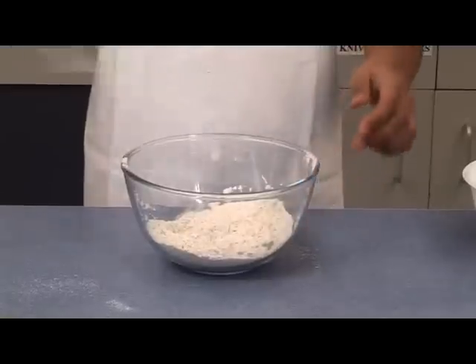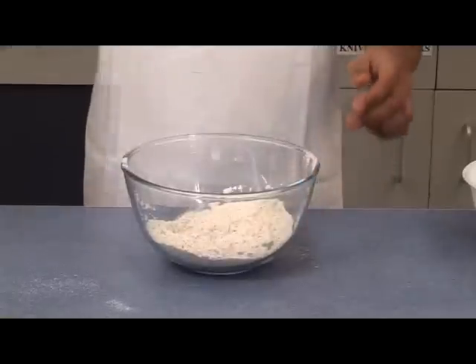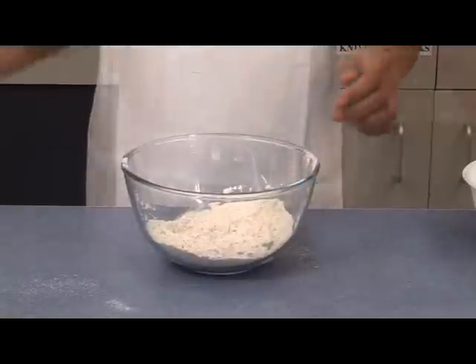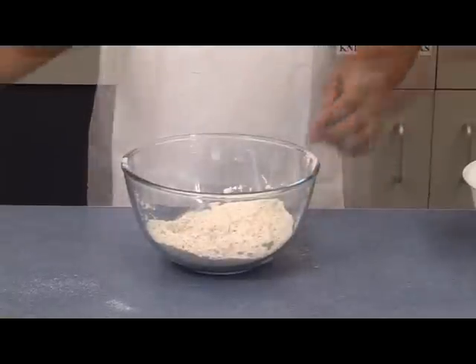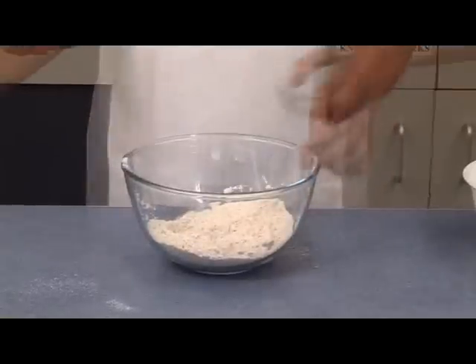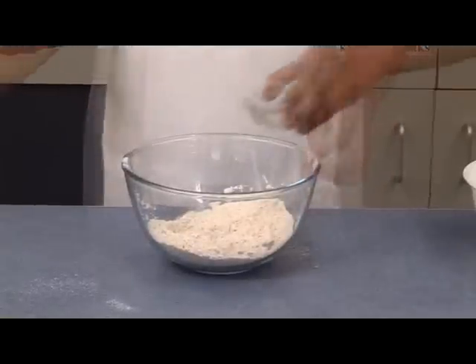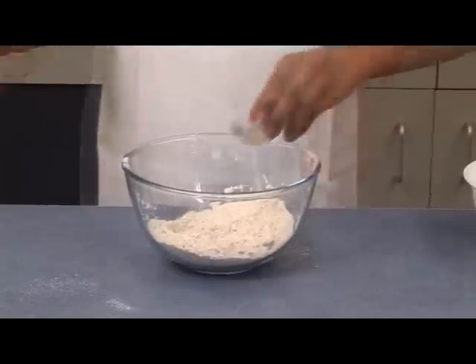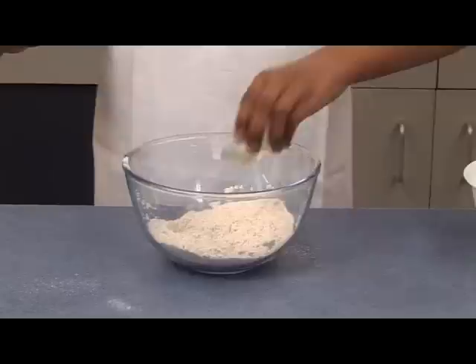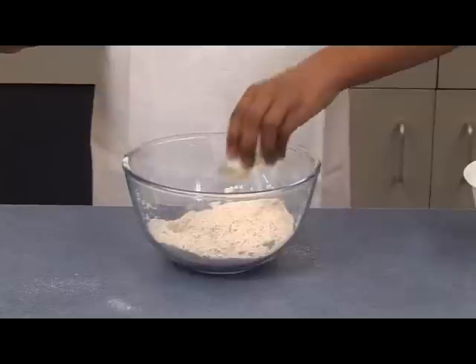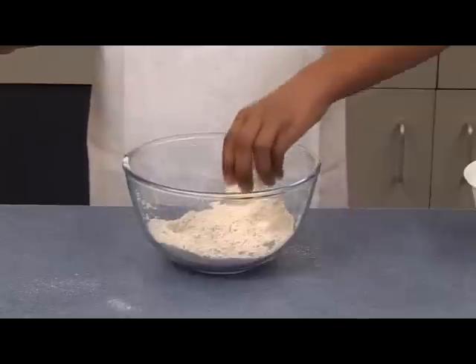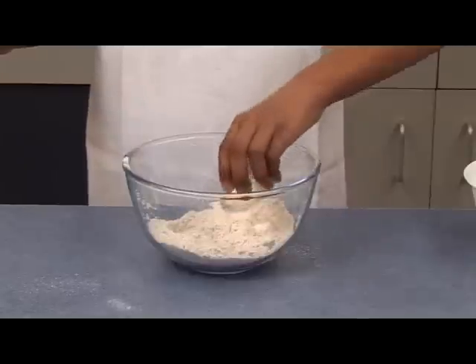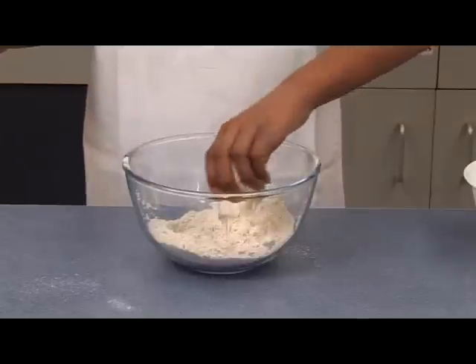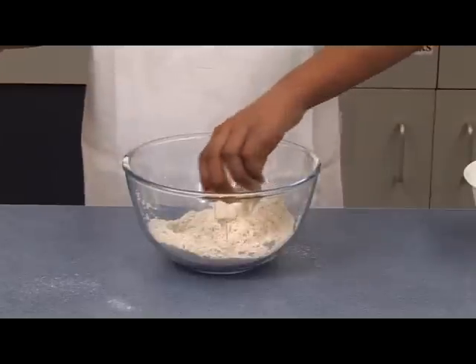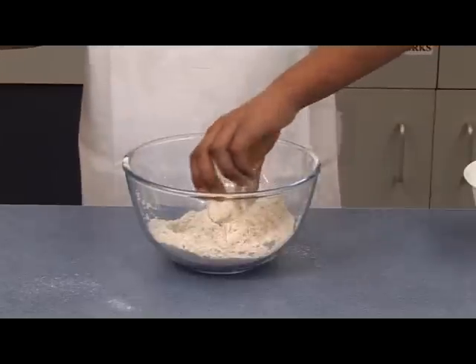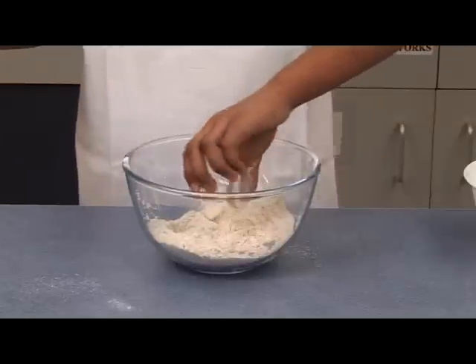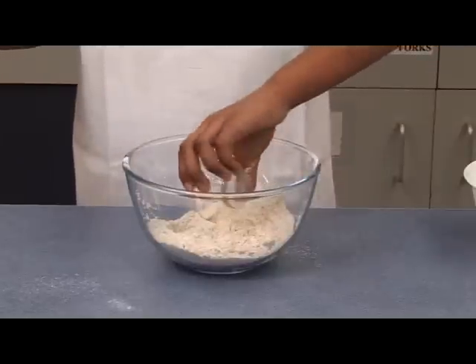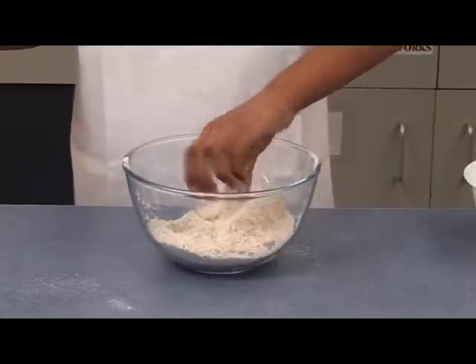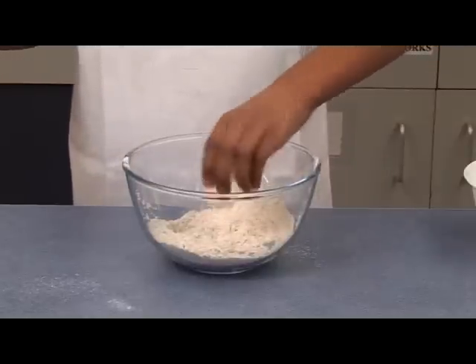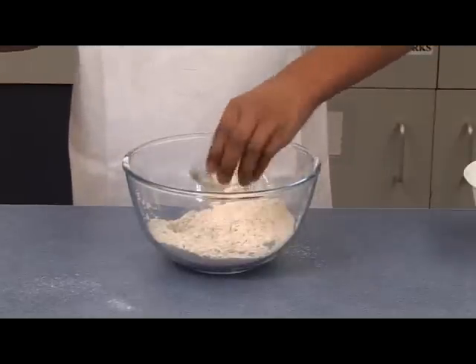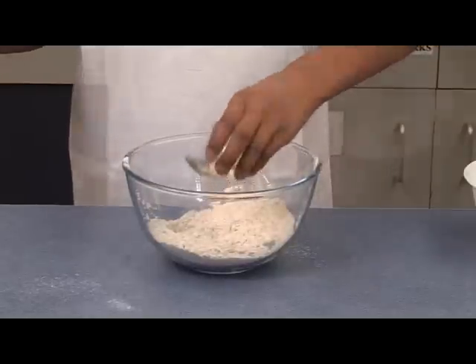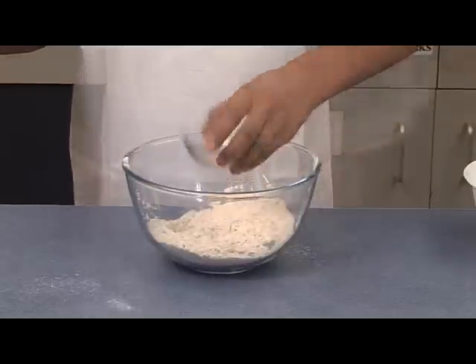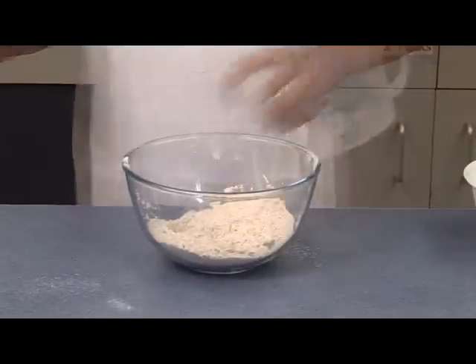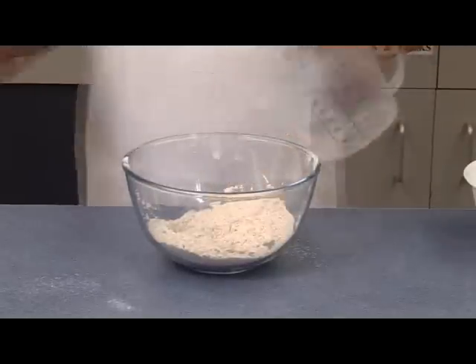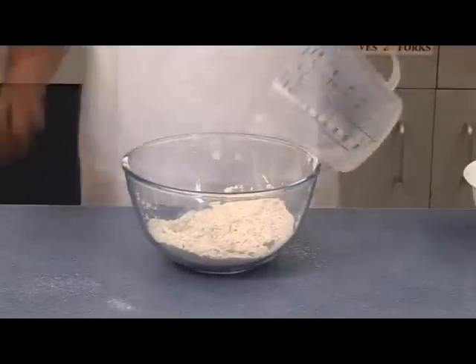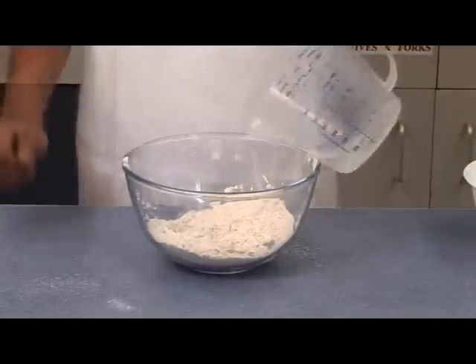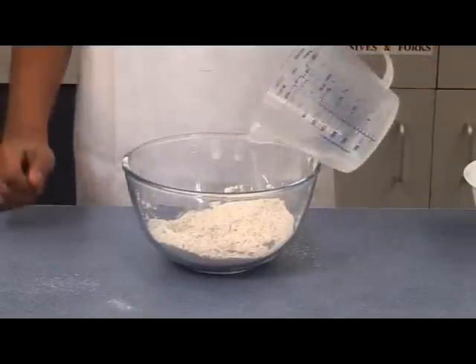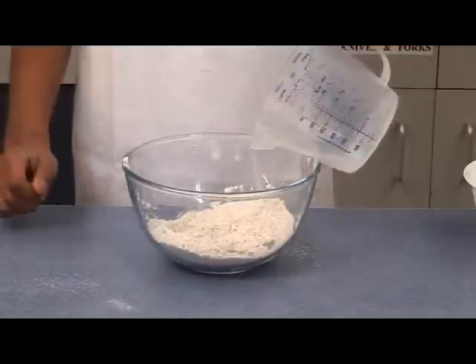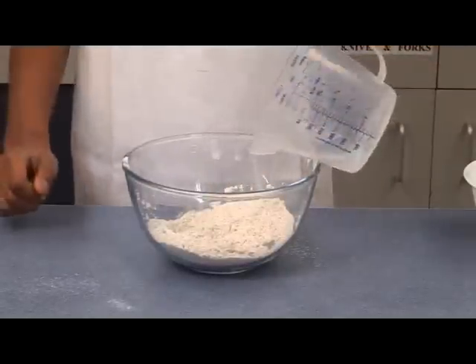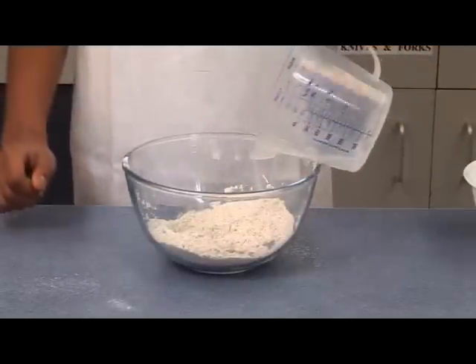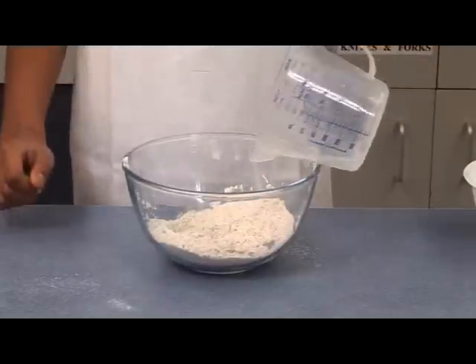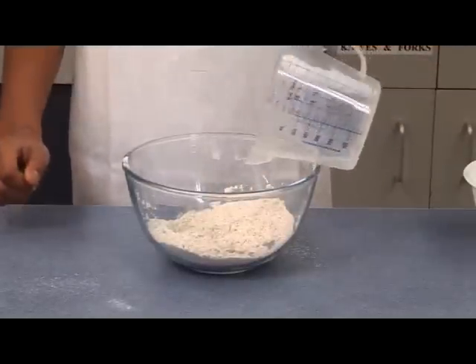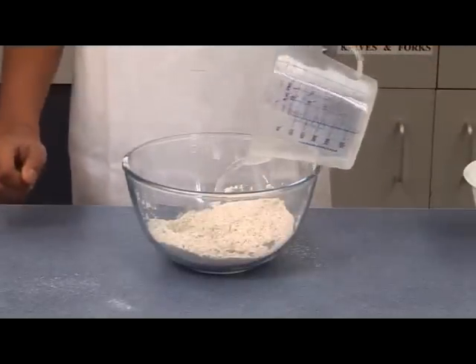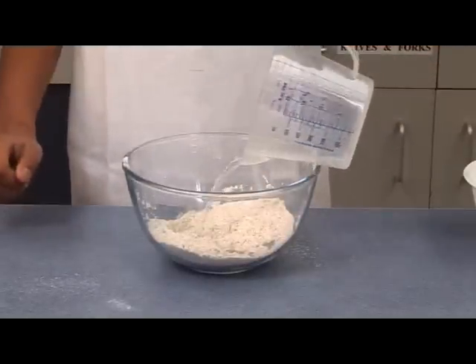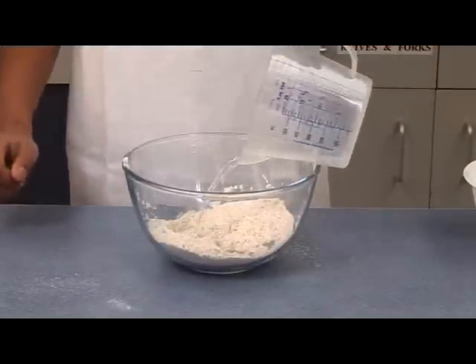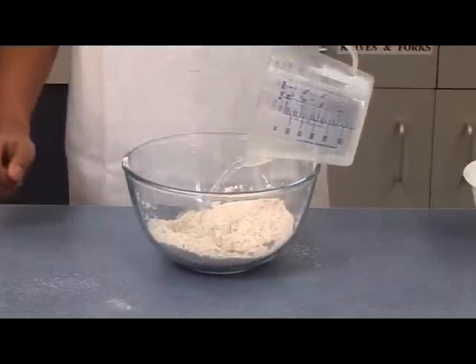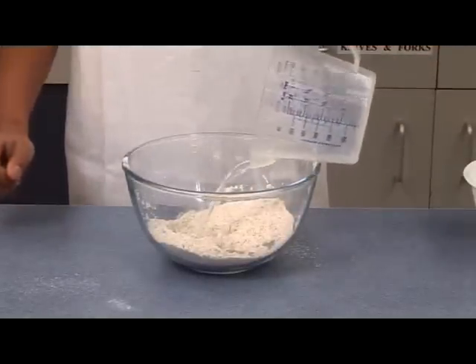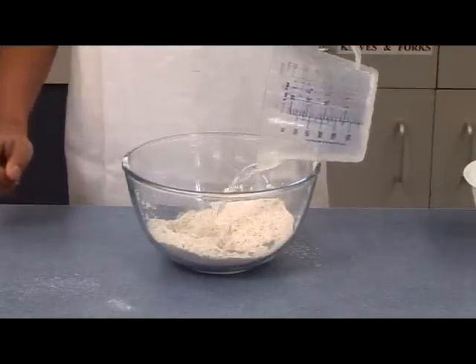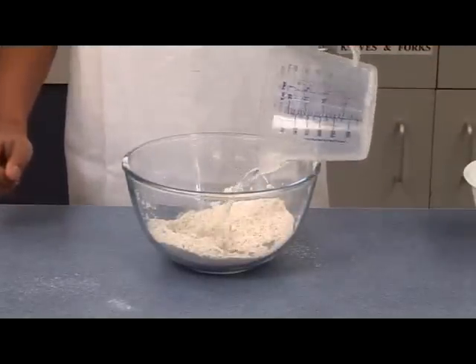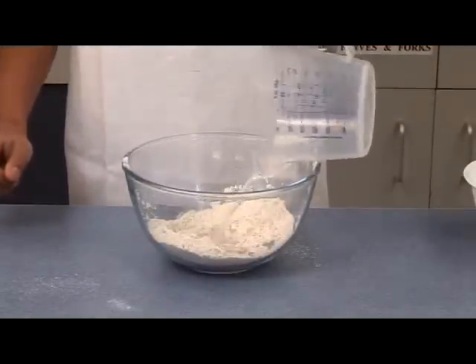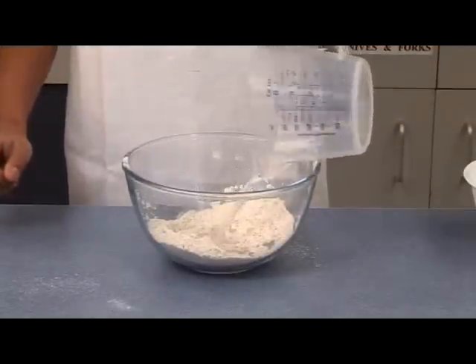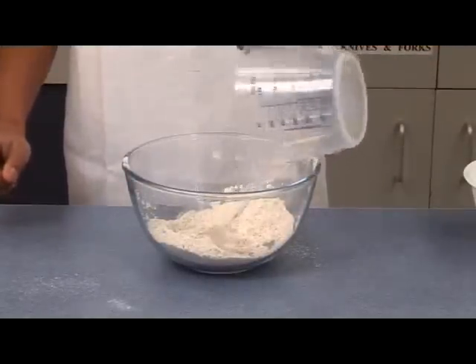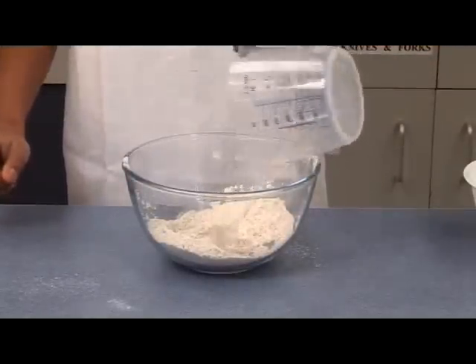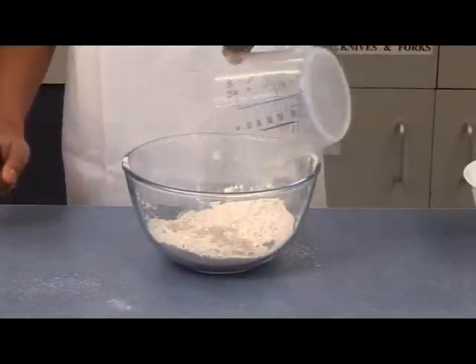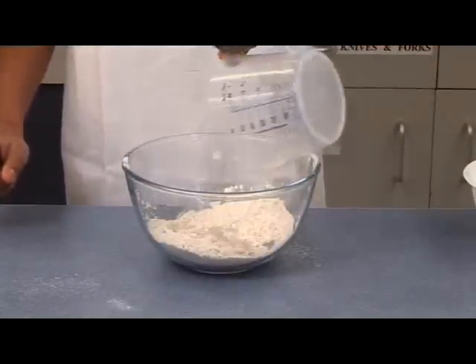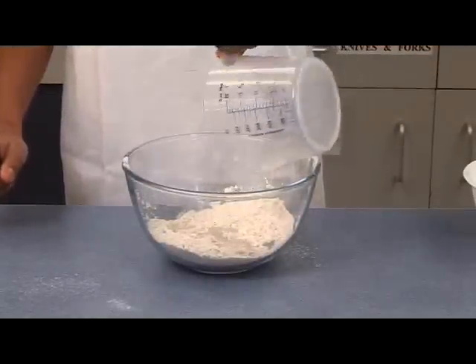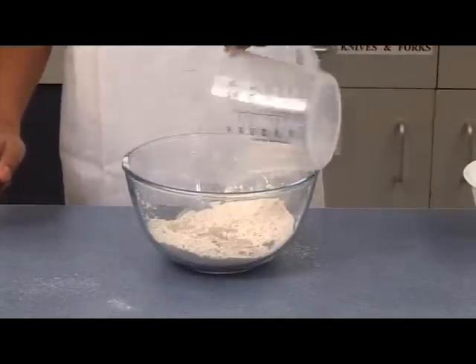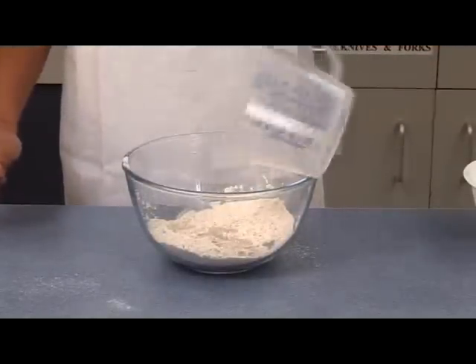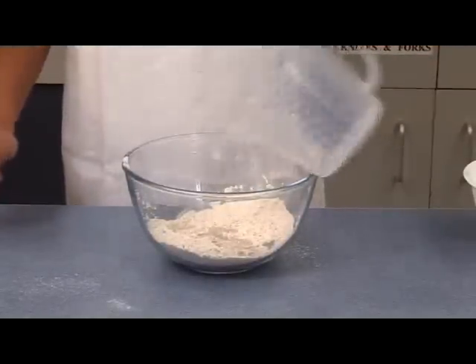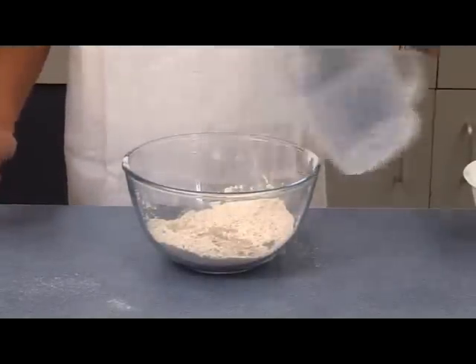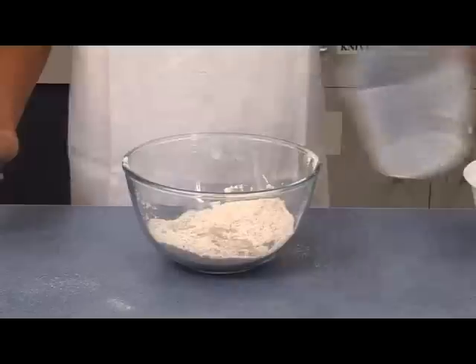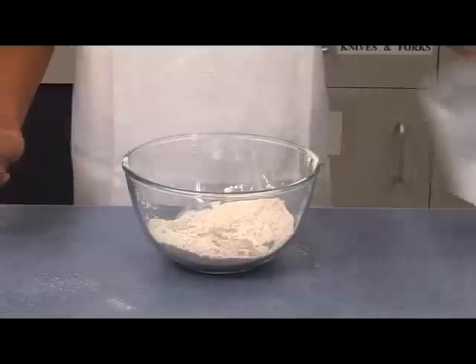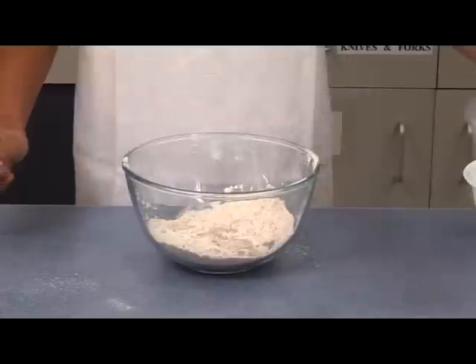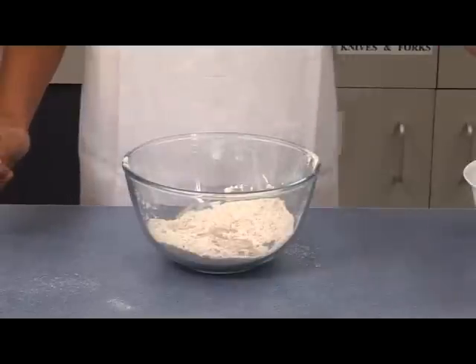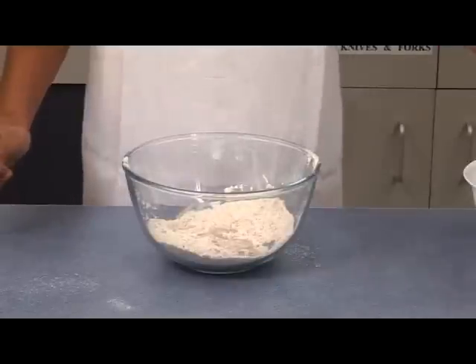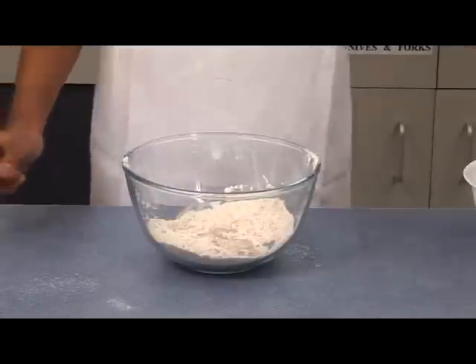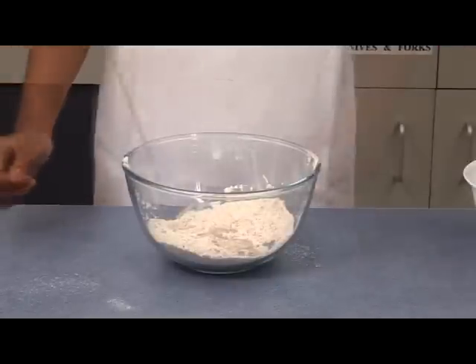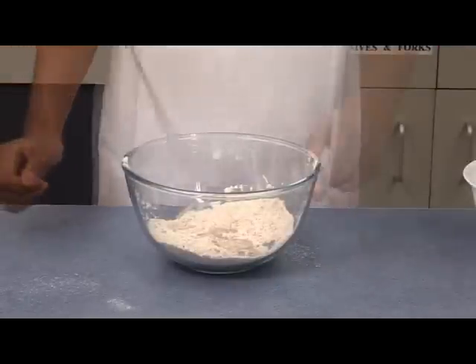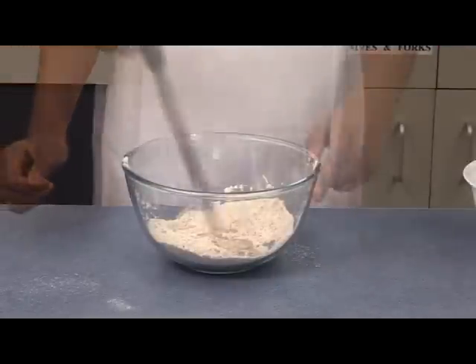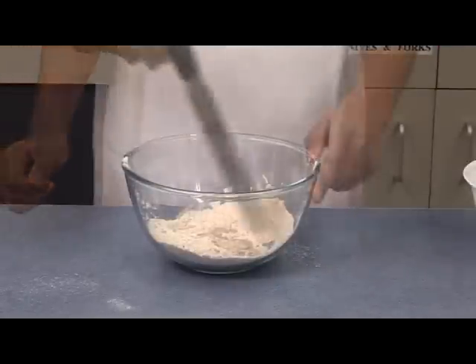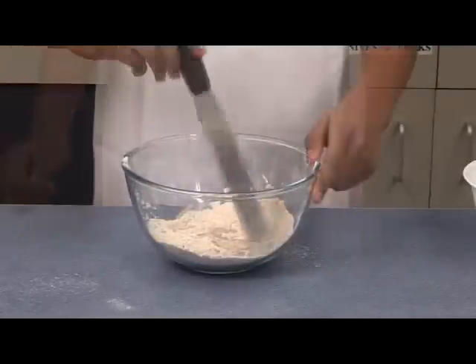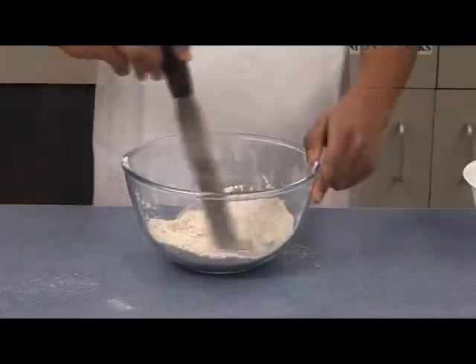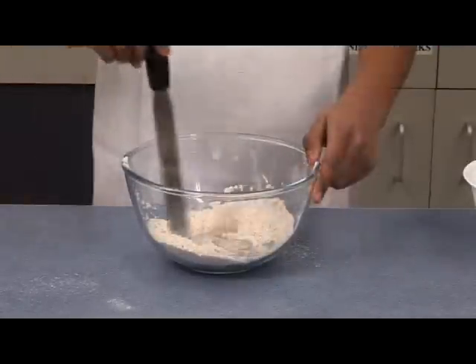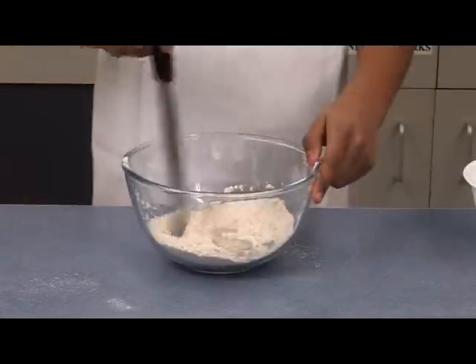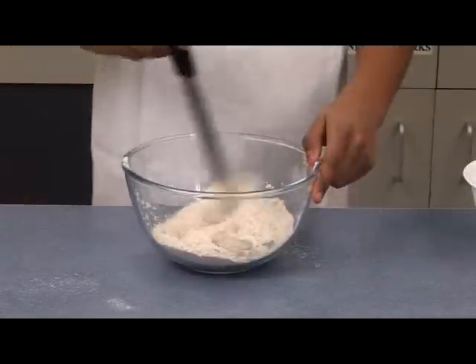Pour in the oil and warm water, then mix everything to form a soft dough.